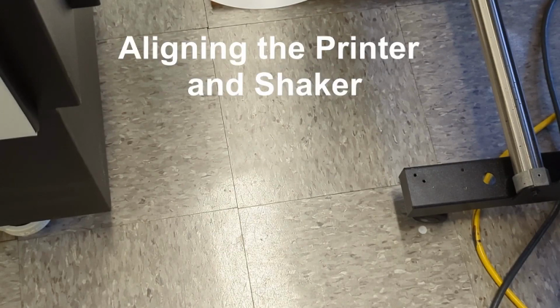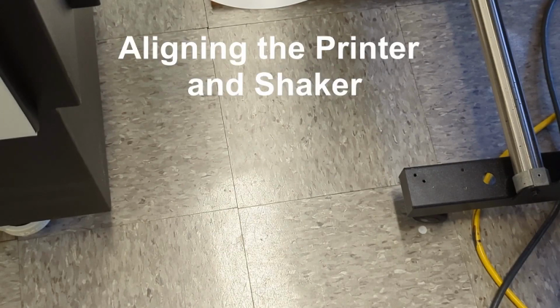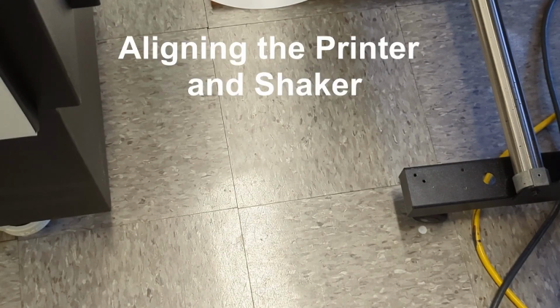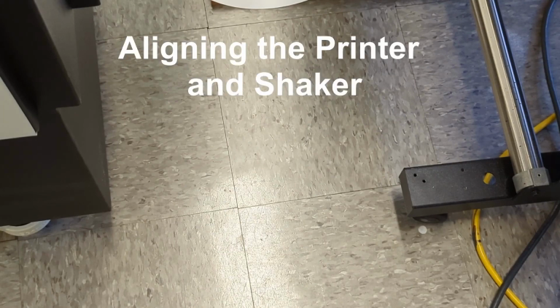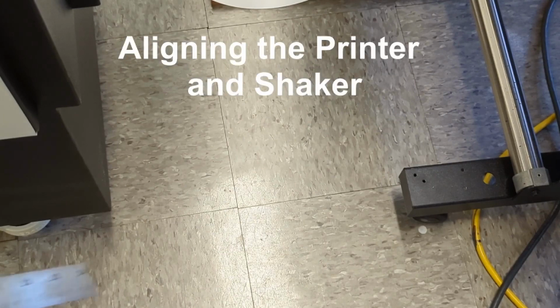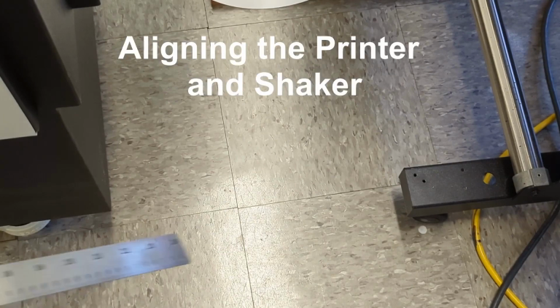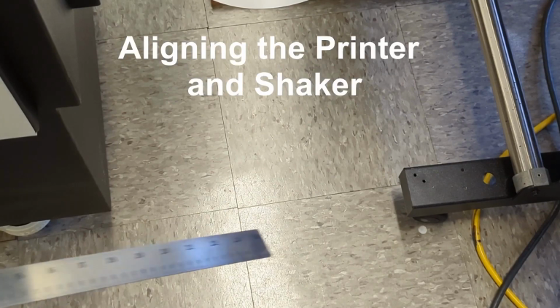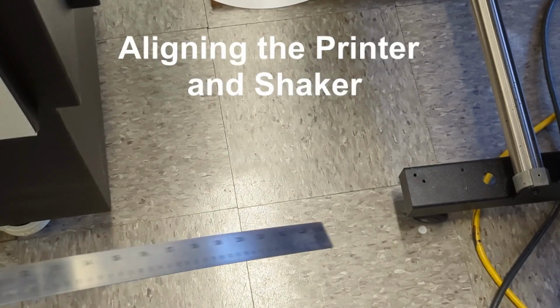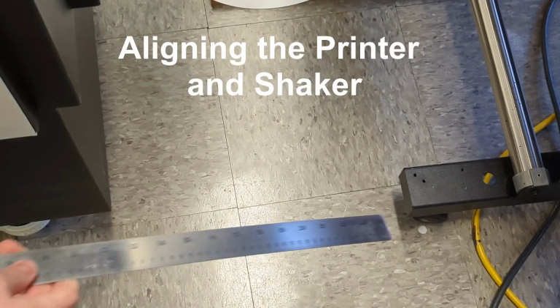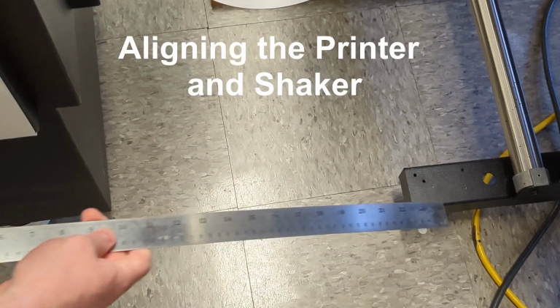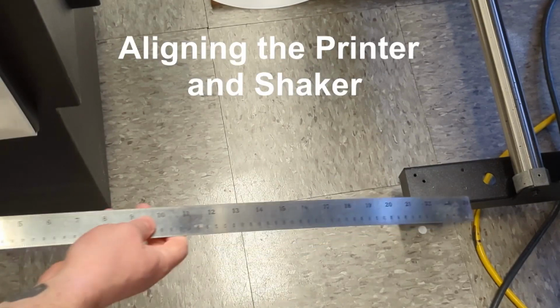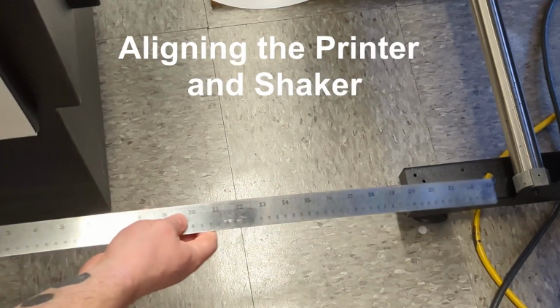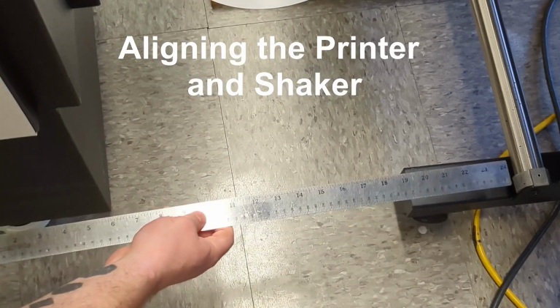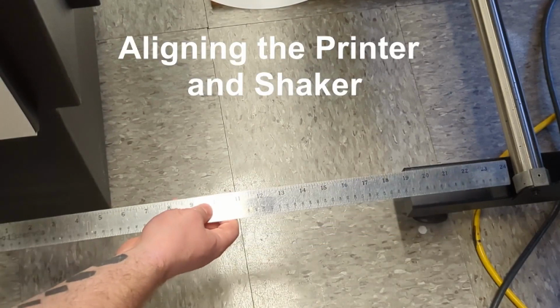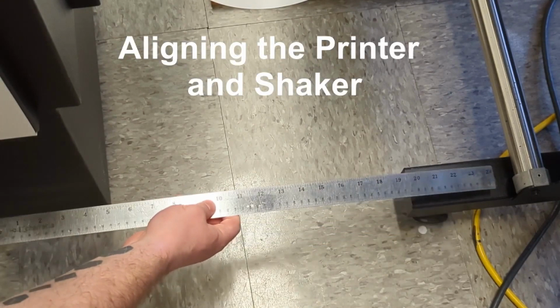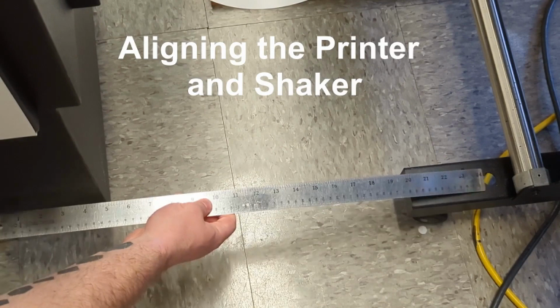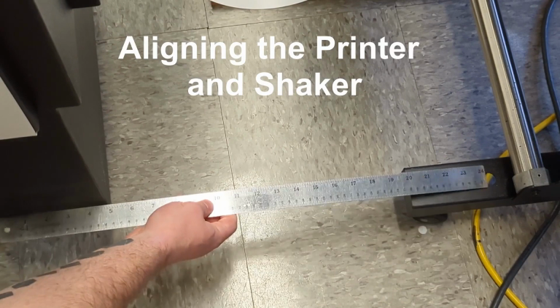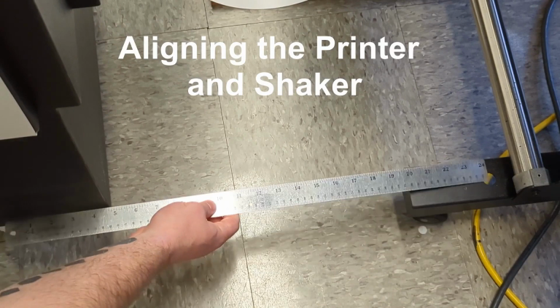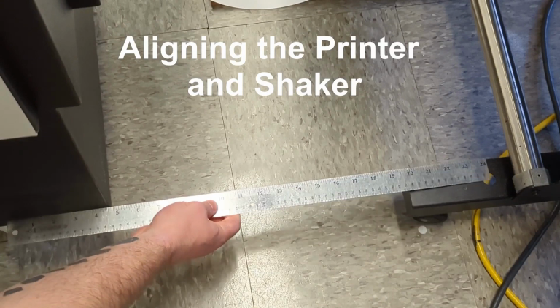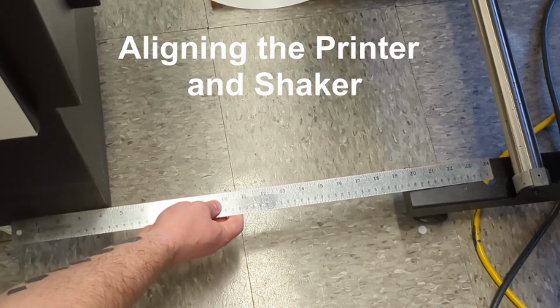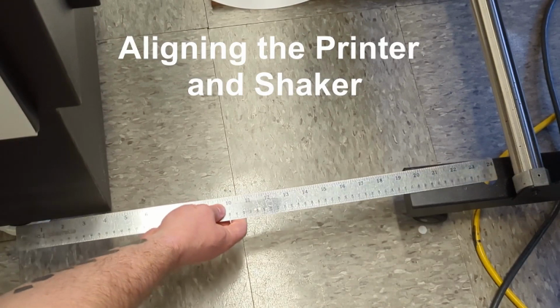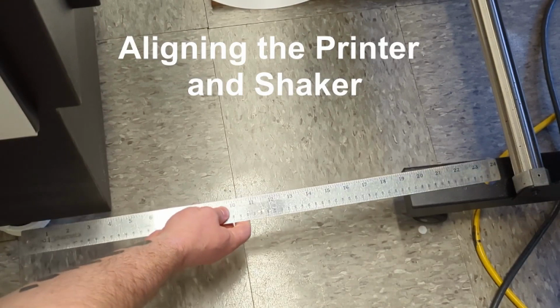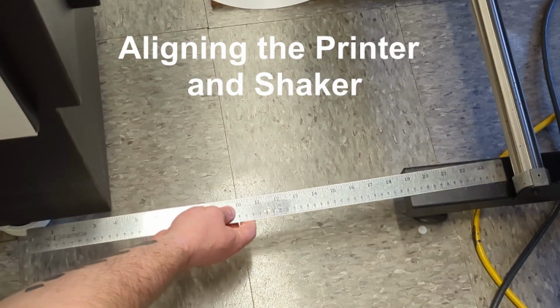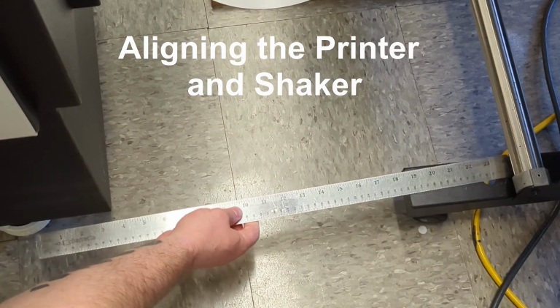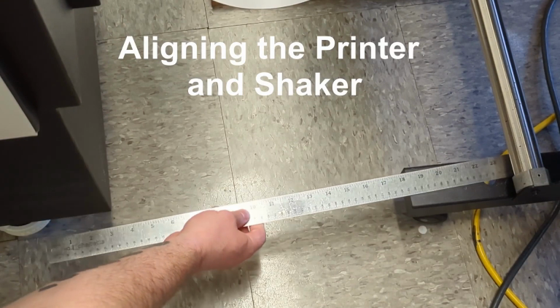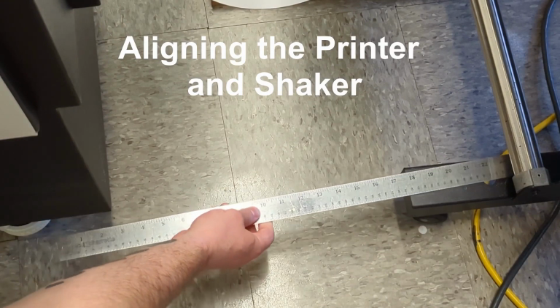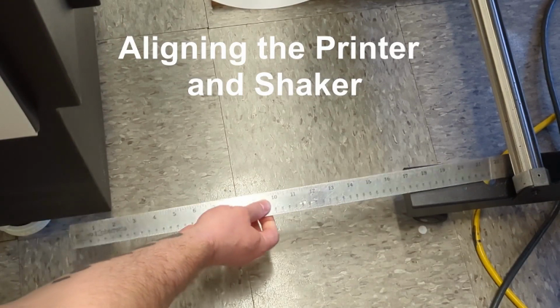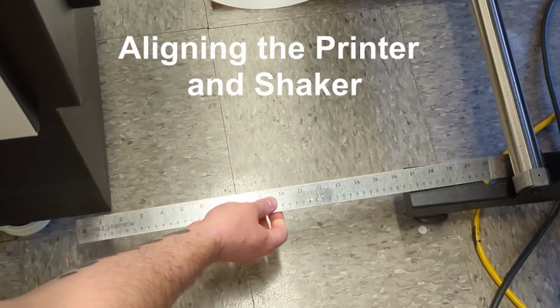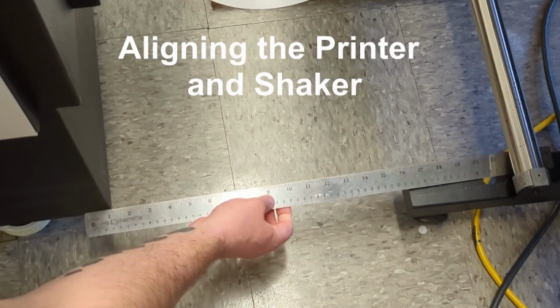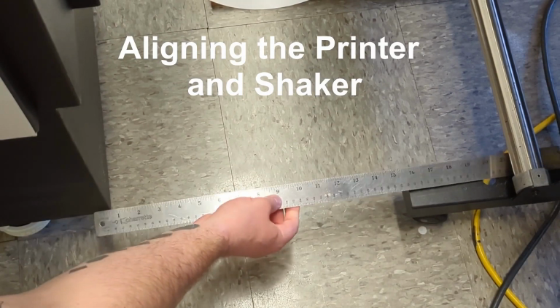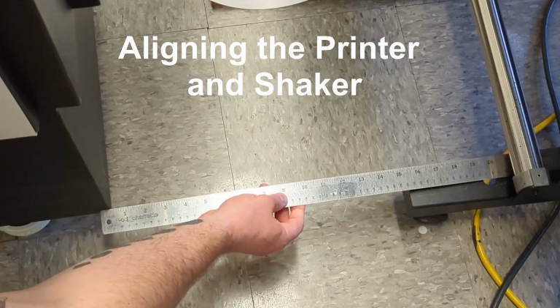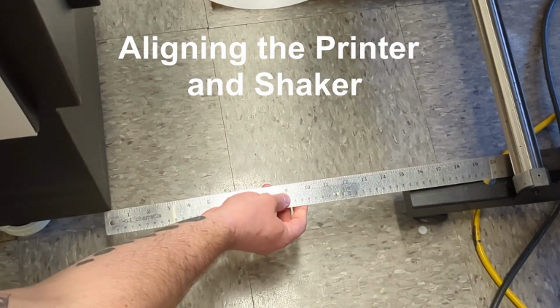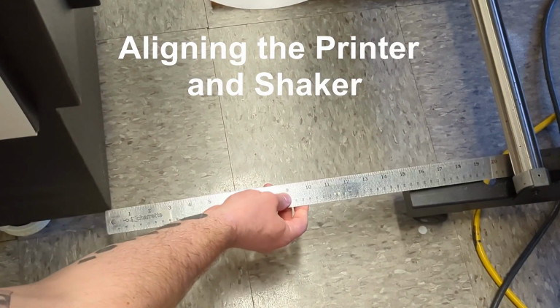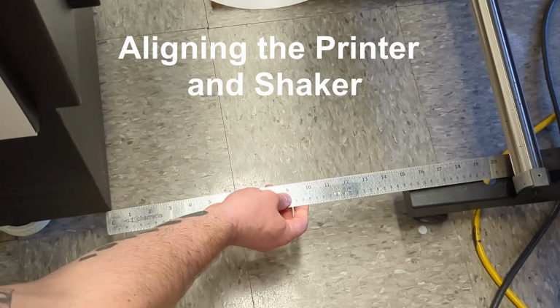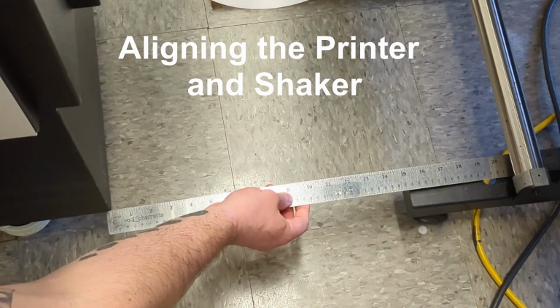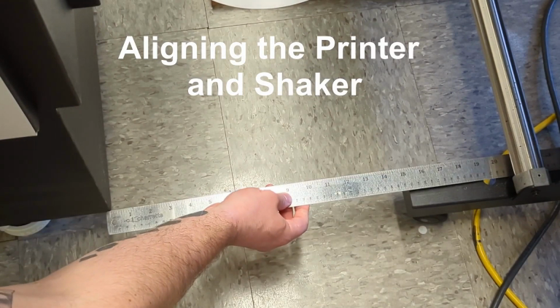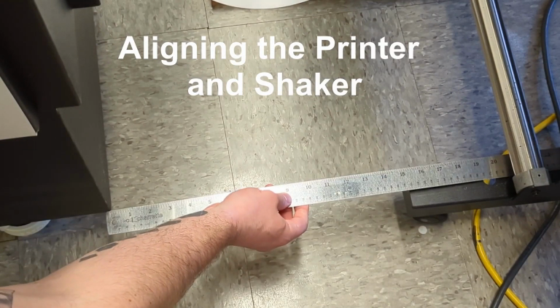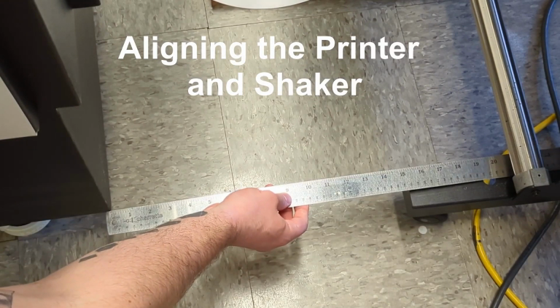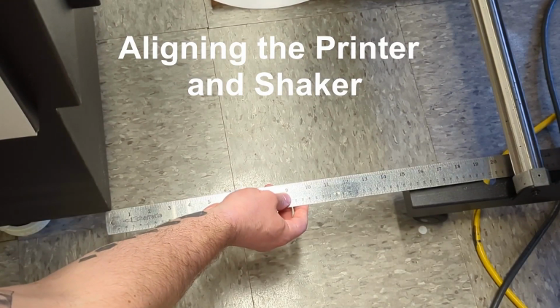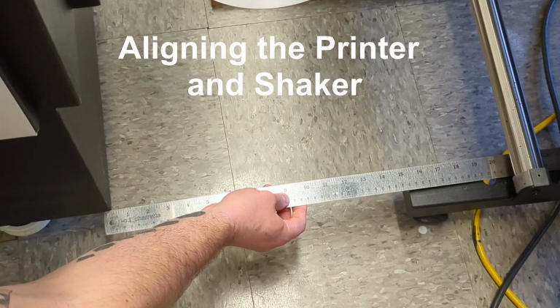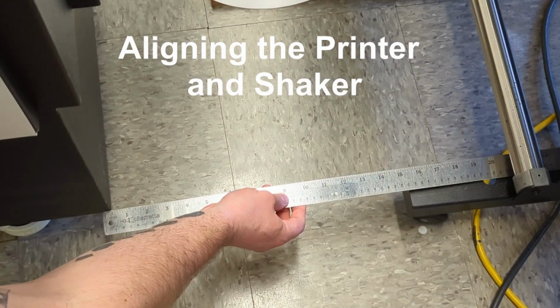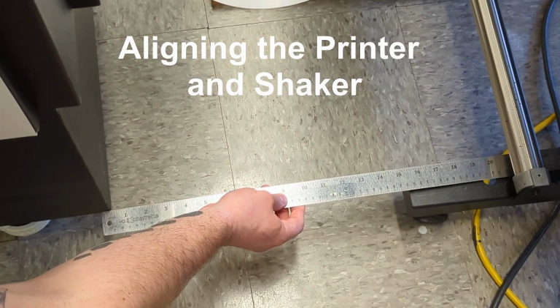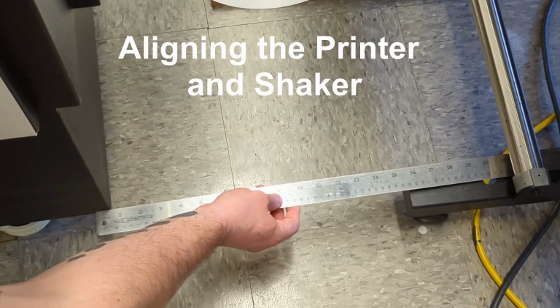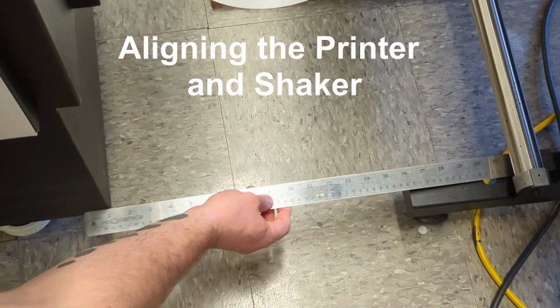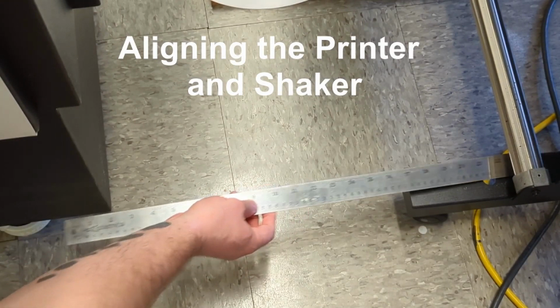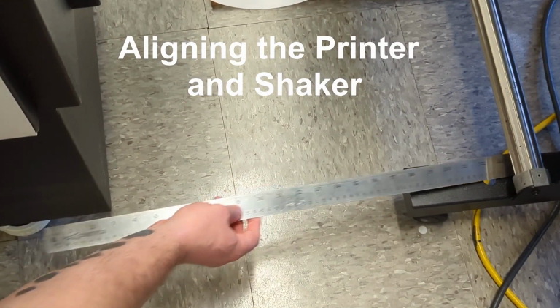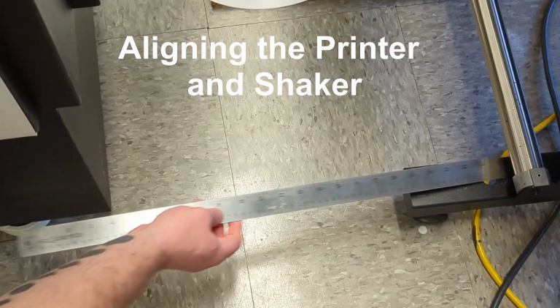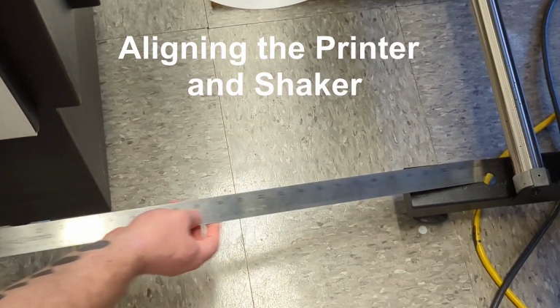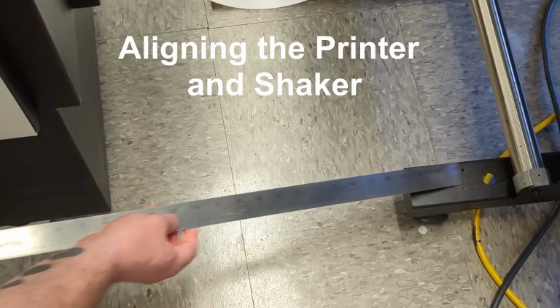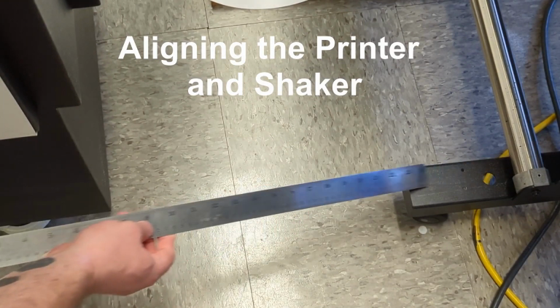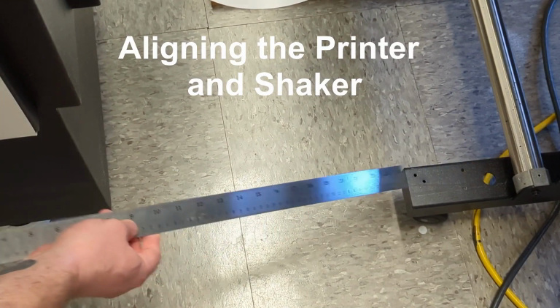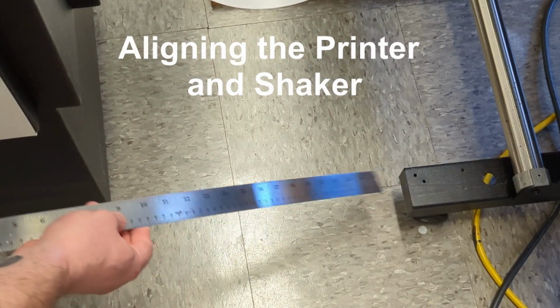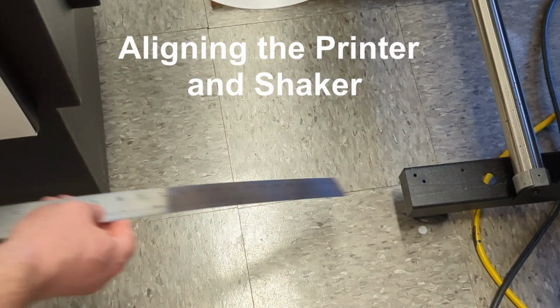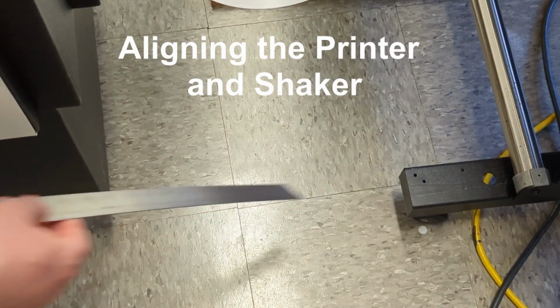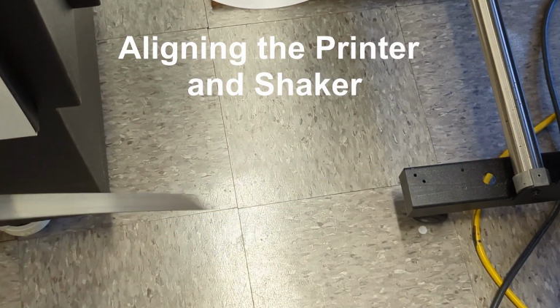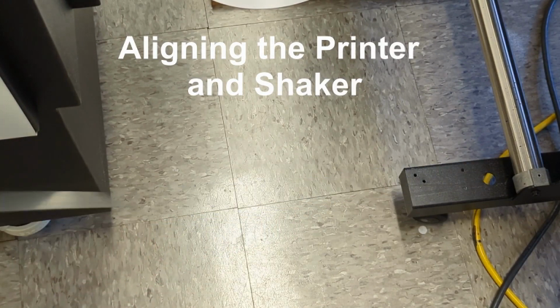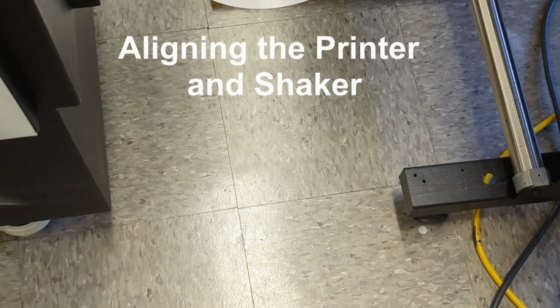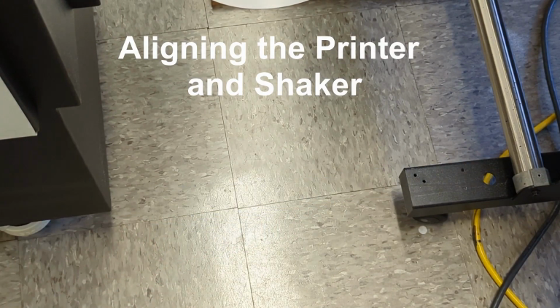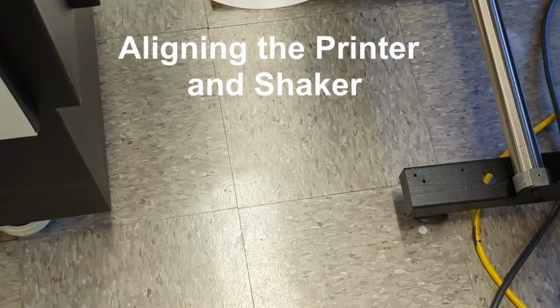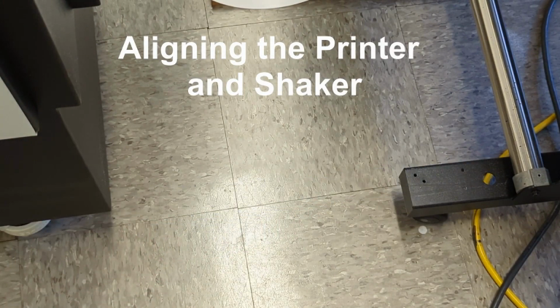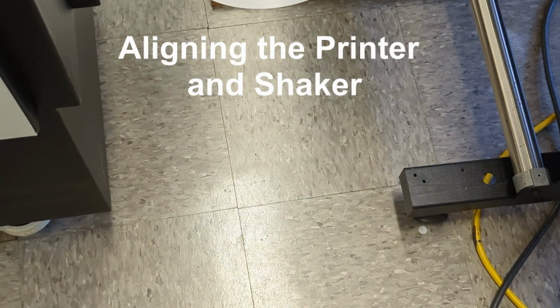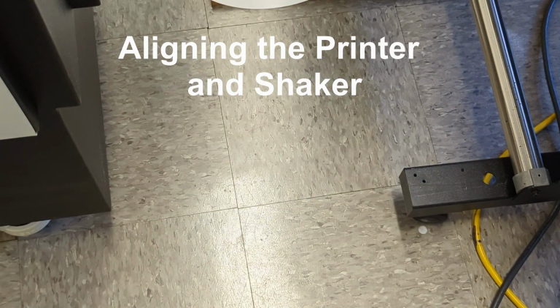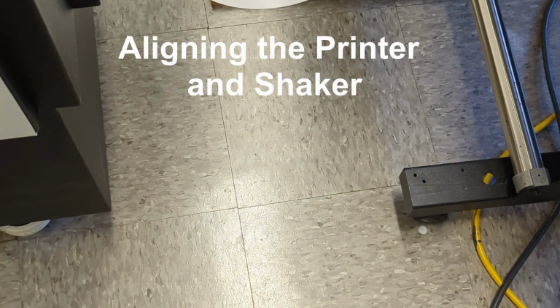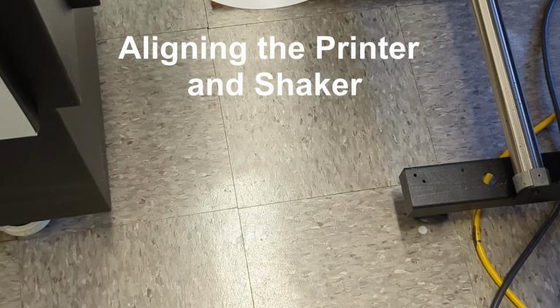First, we align the shaker to the printer. Measure each side to make sure they're equal spacing and roughly in the middle.